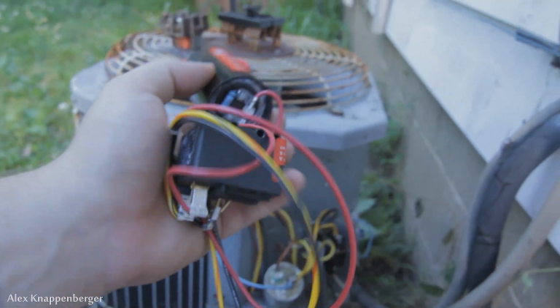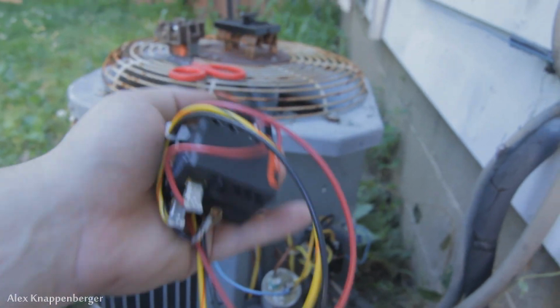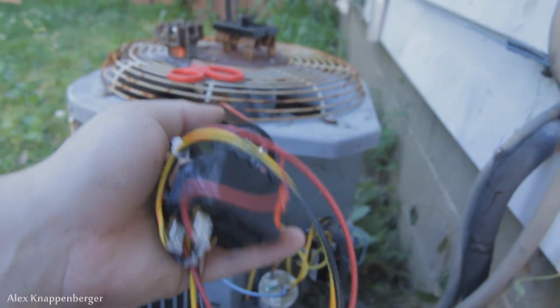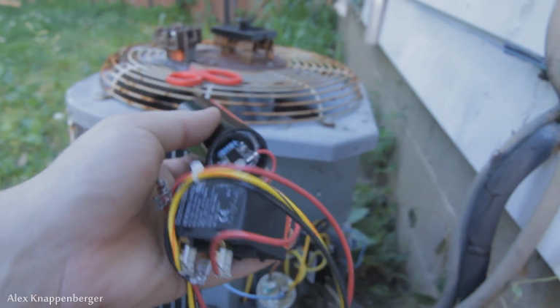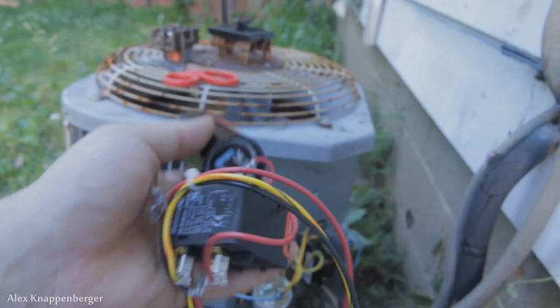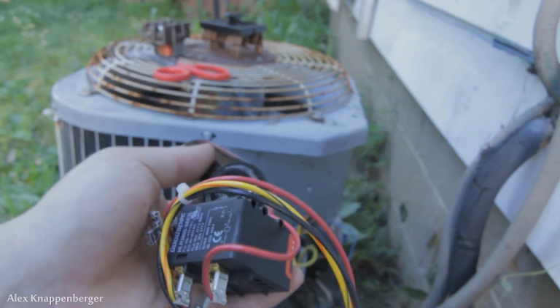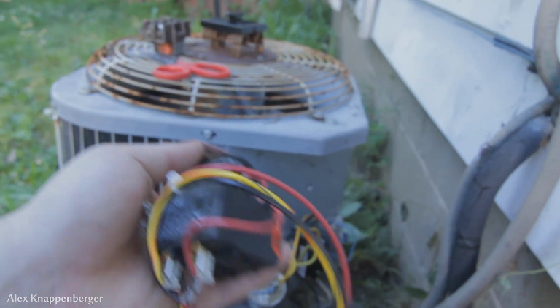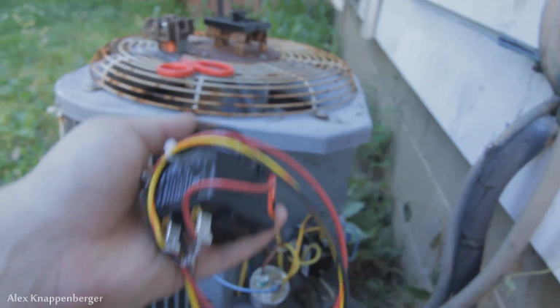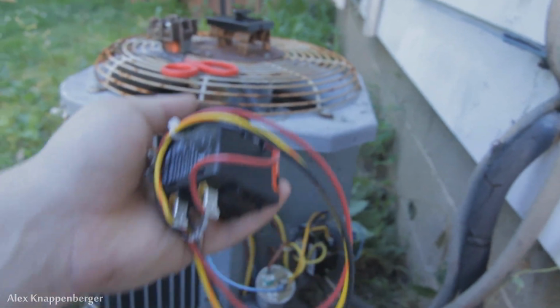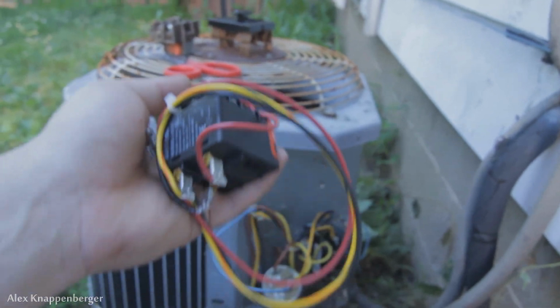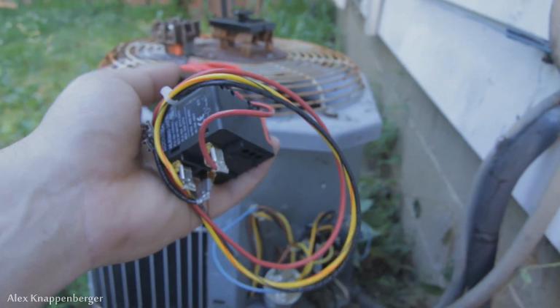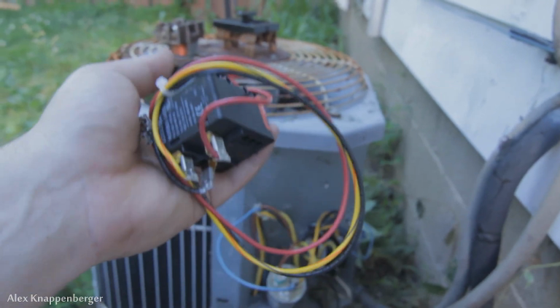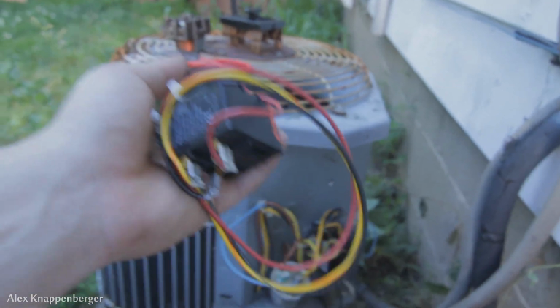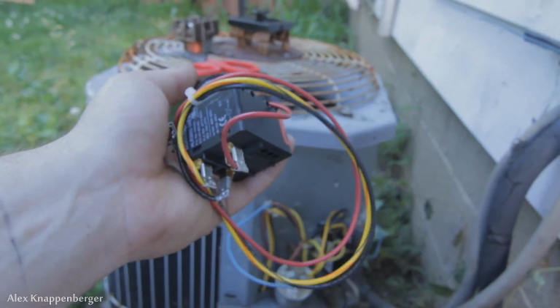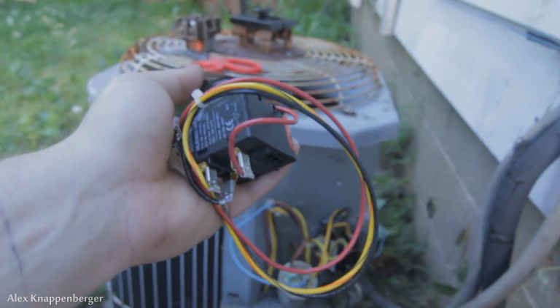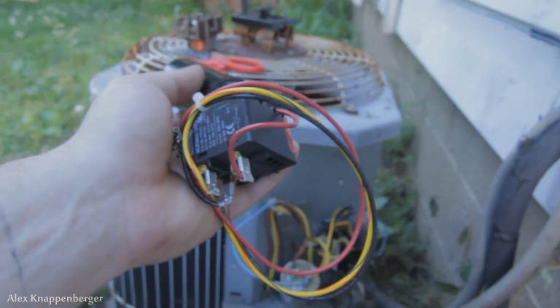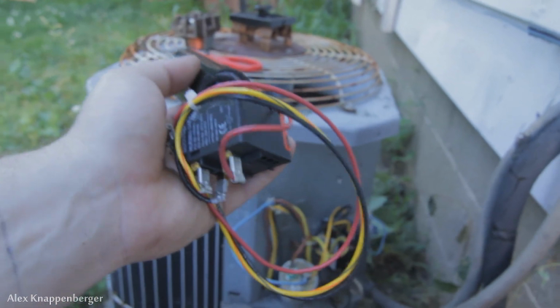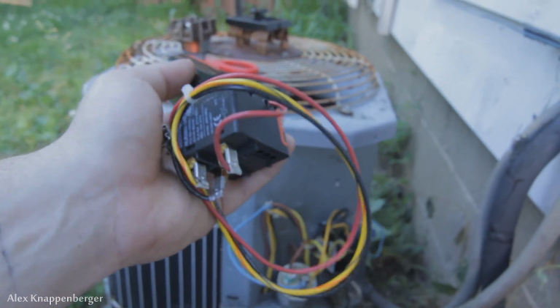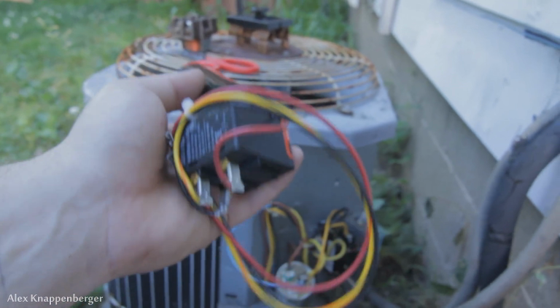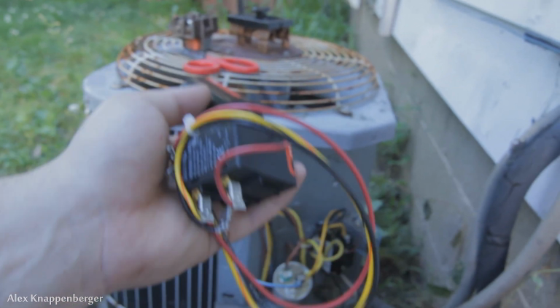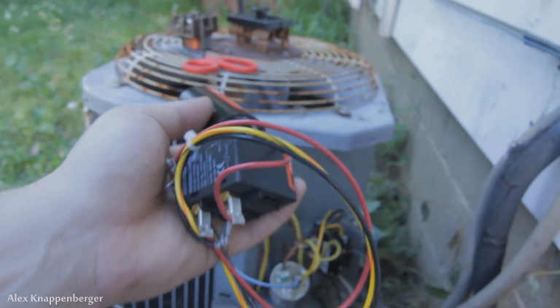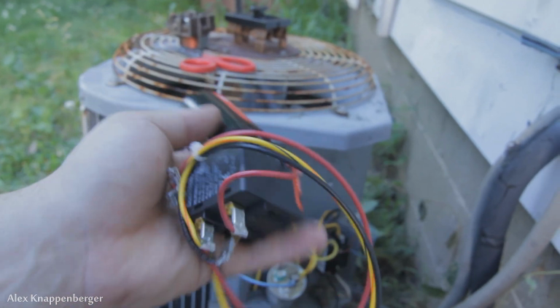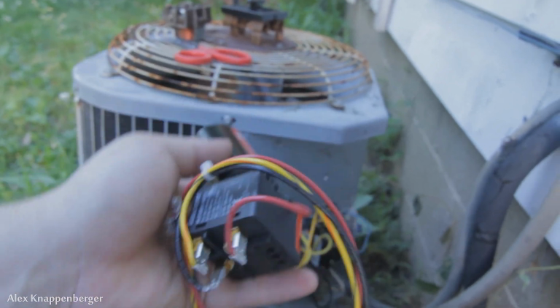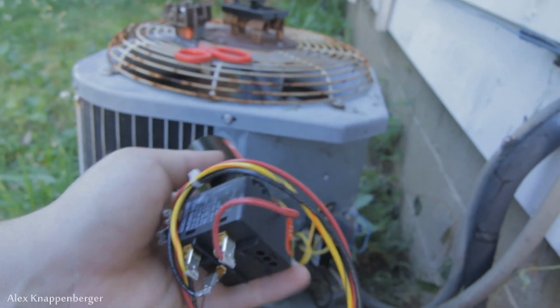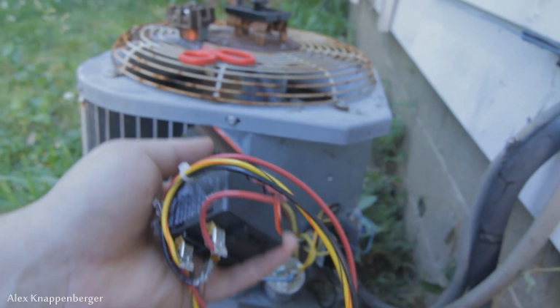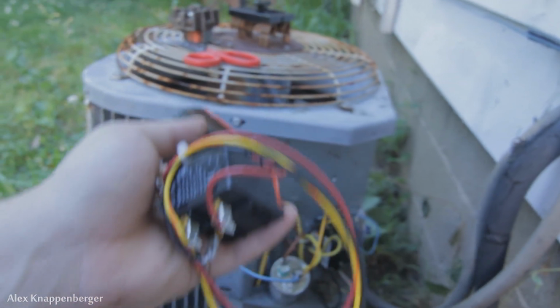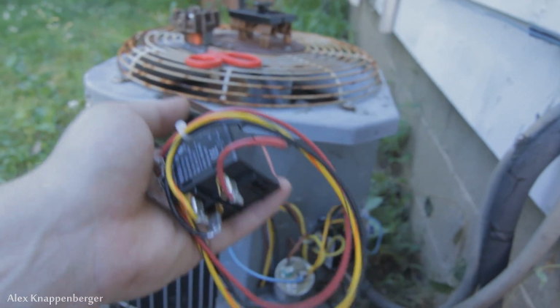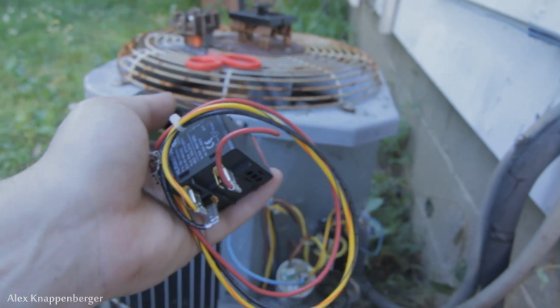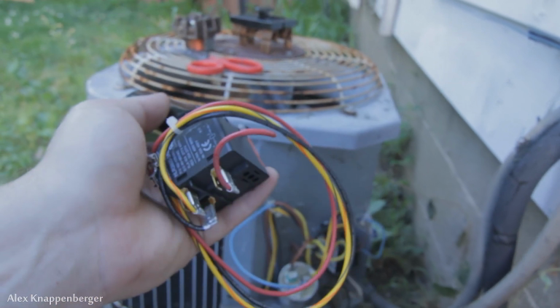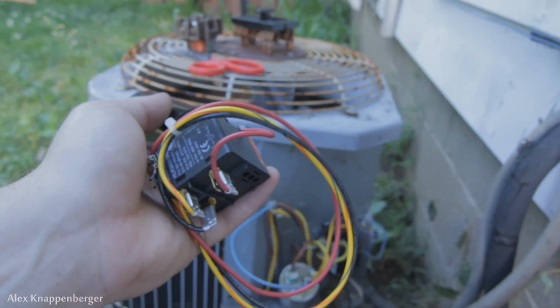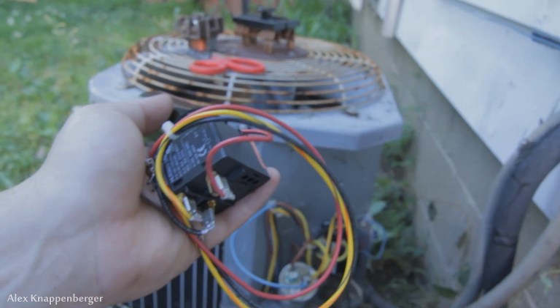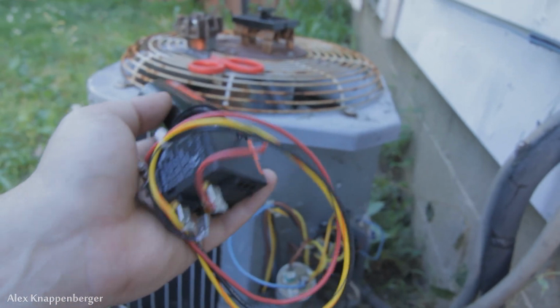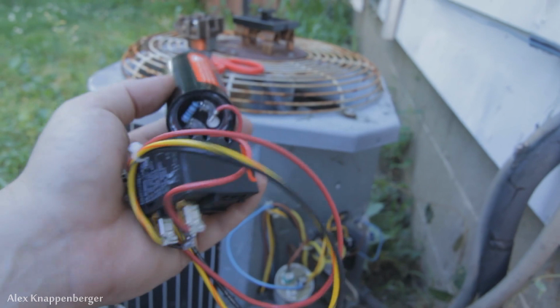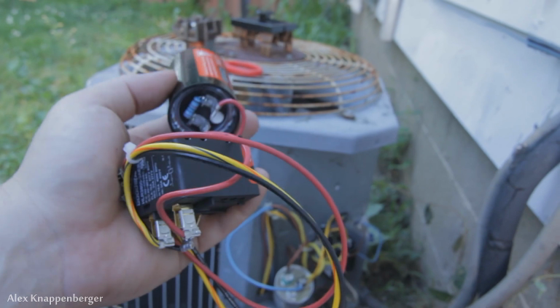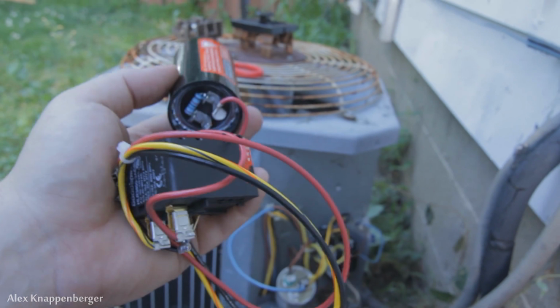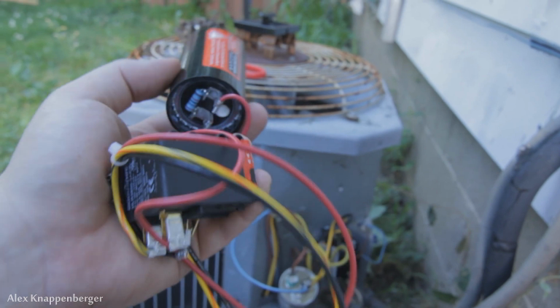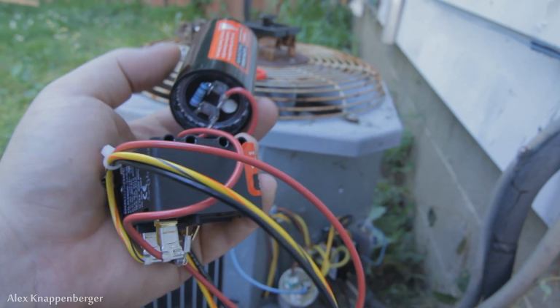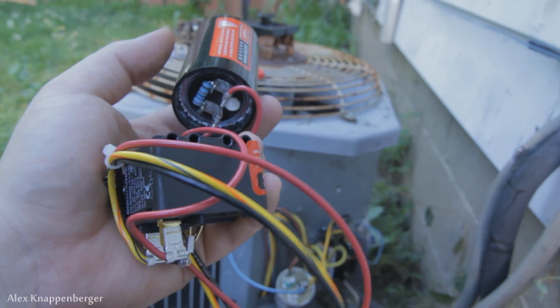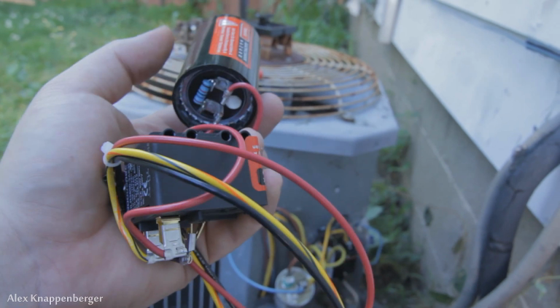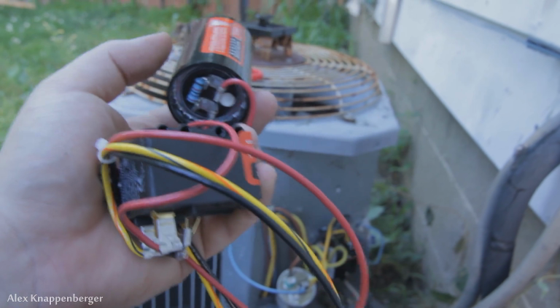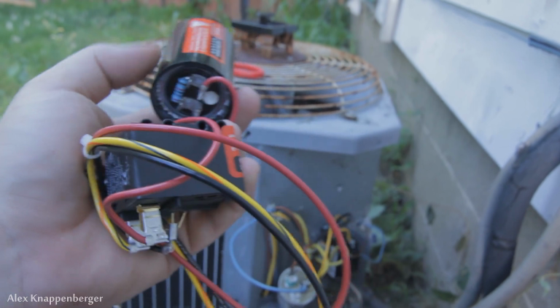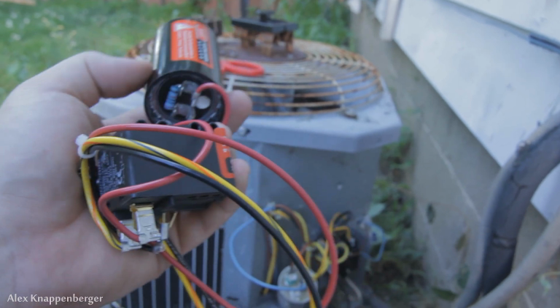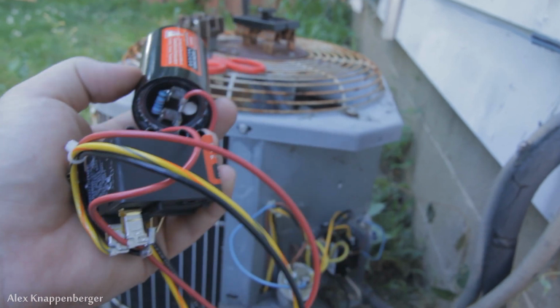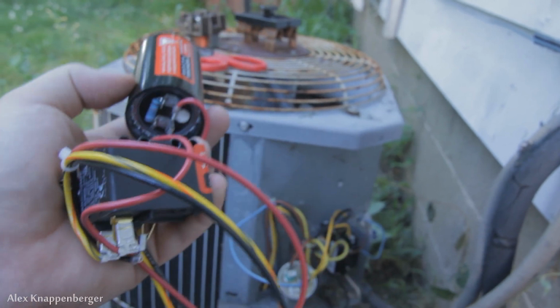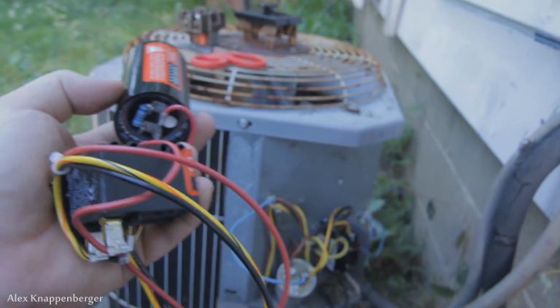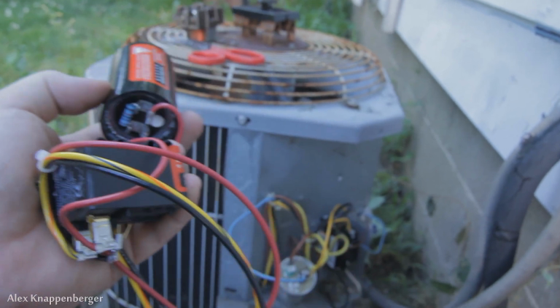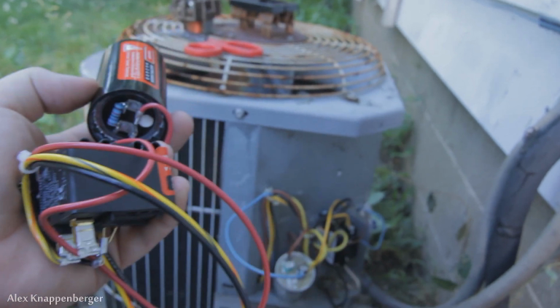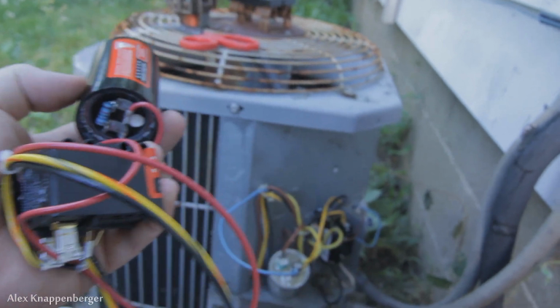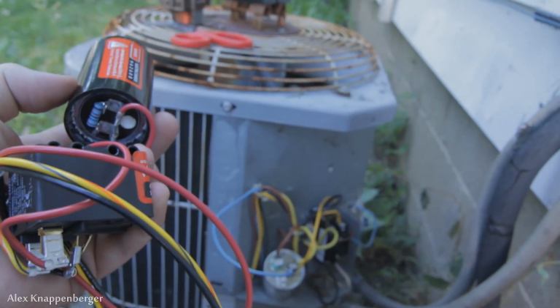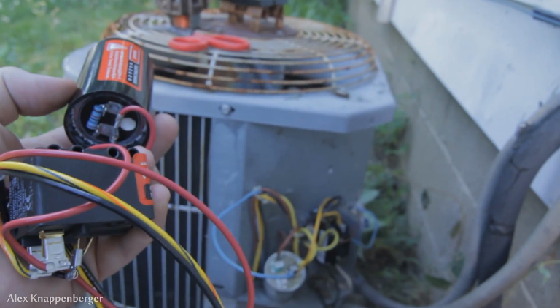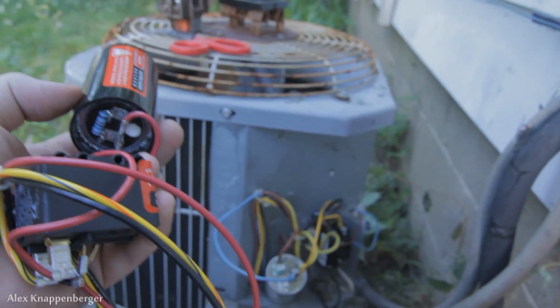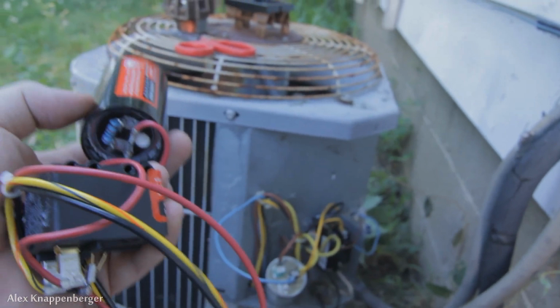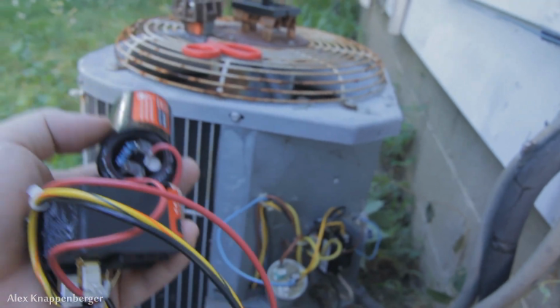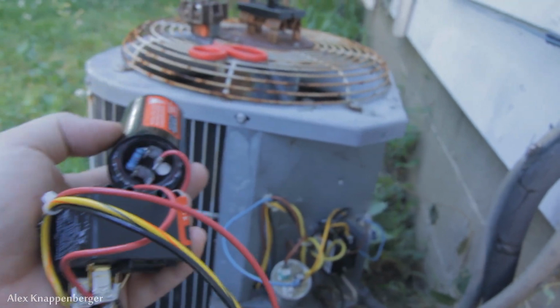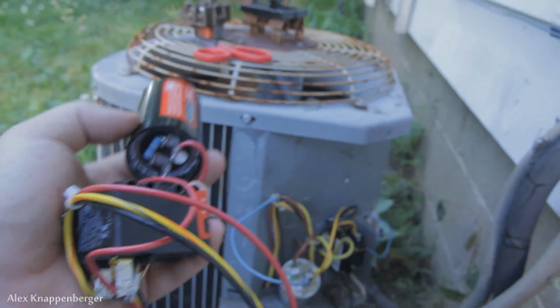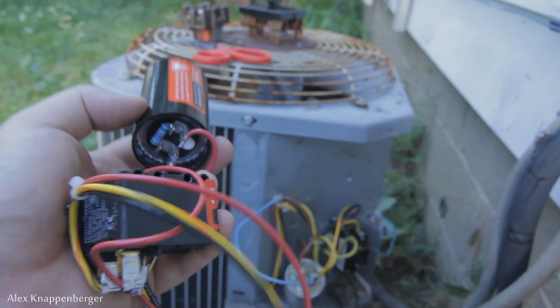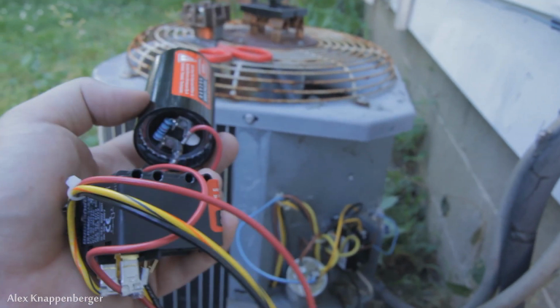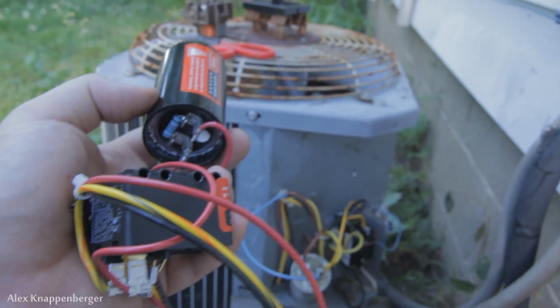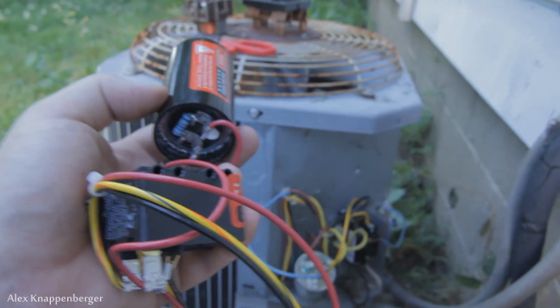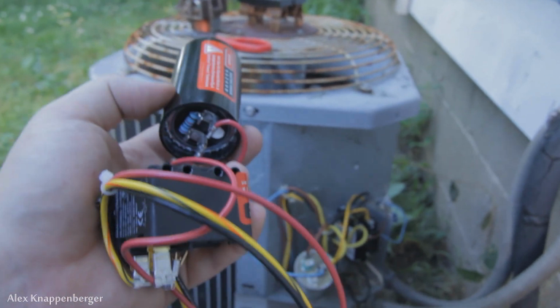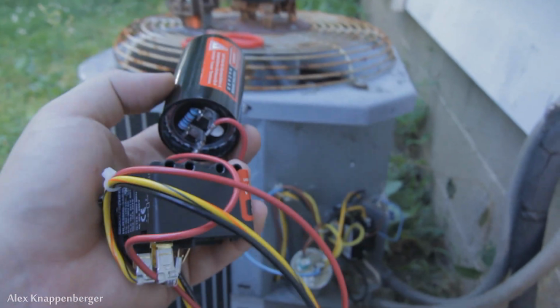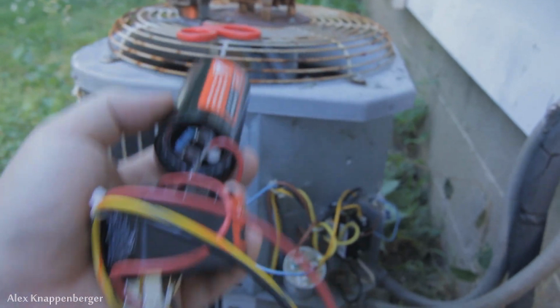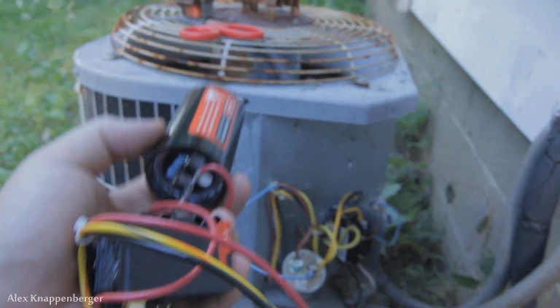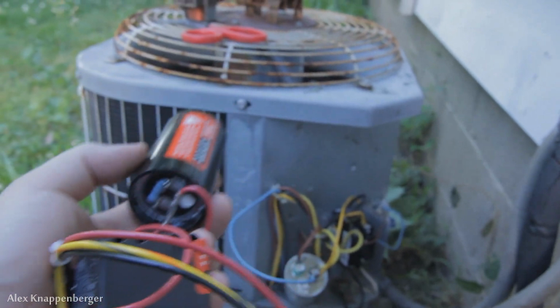This is a three-wire one — they make two-wire ones too, but apparently these ones are a little bit better. They recharge and cycle faster, or what have you.